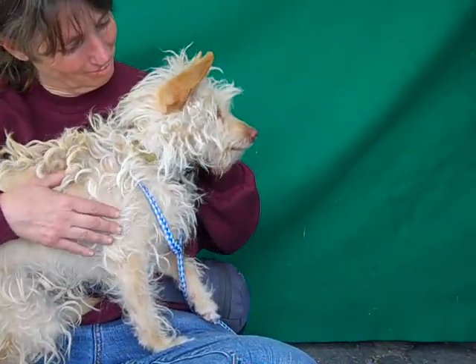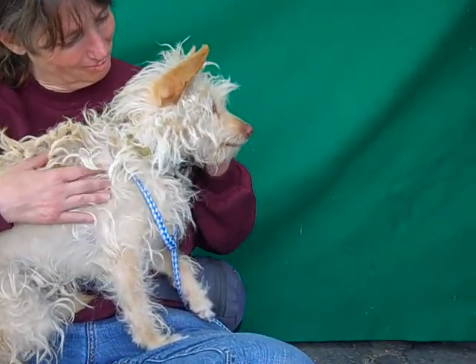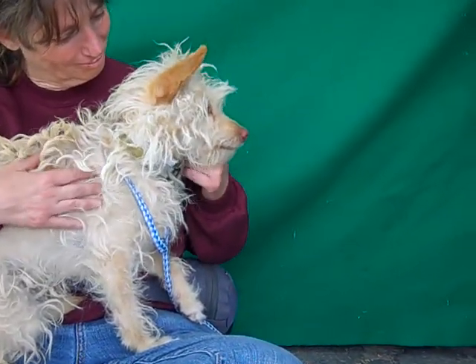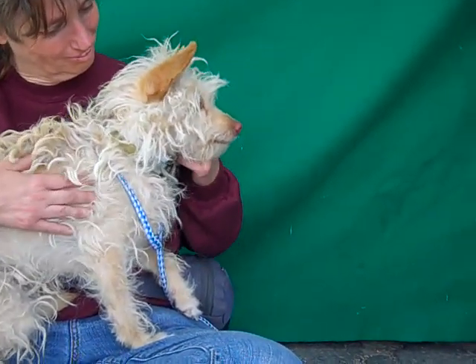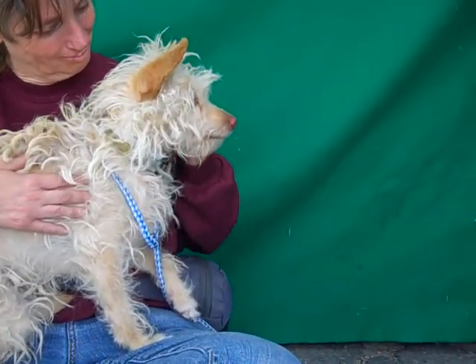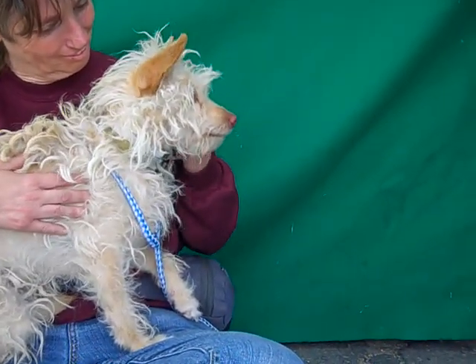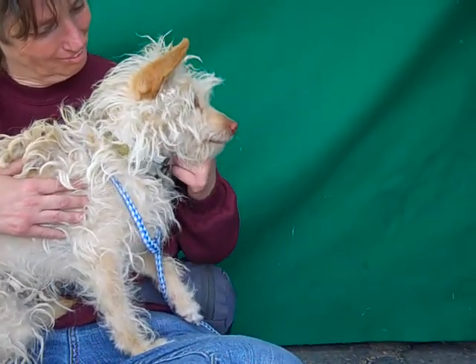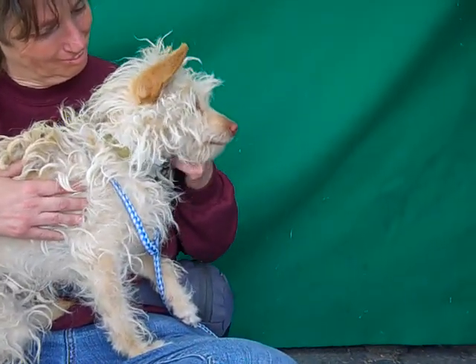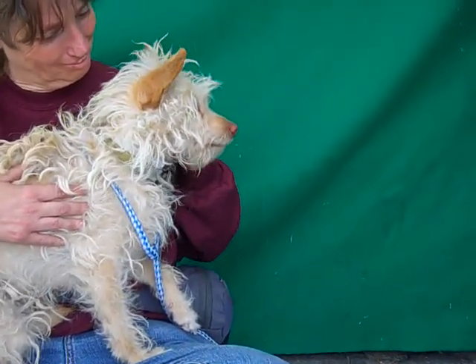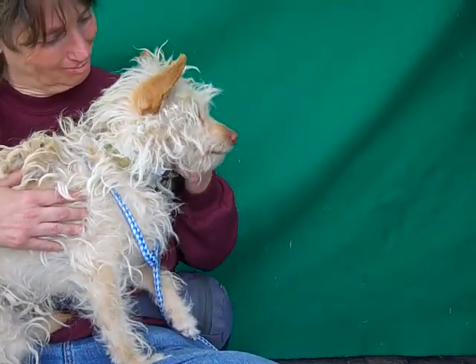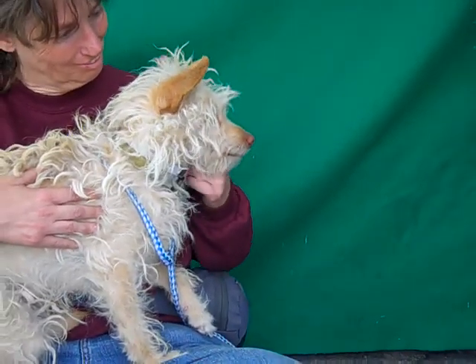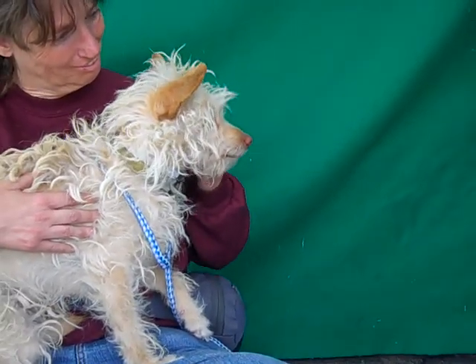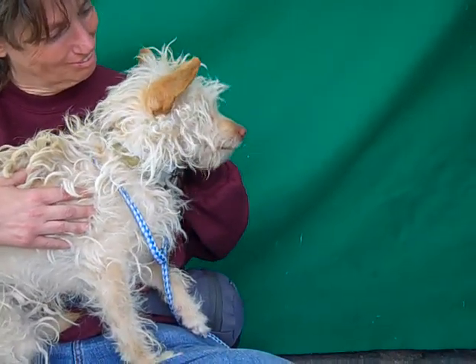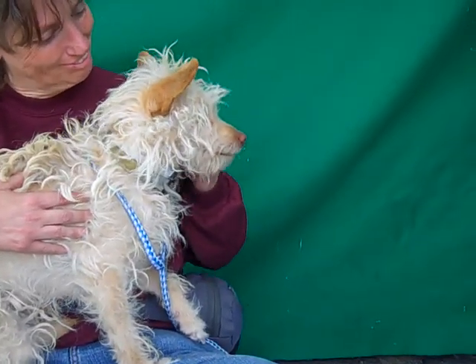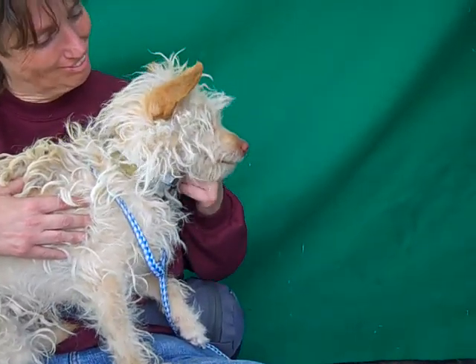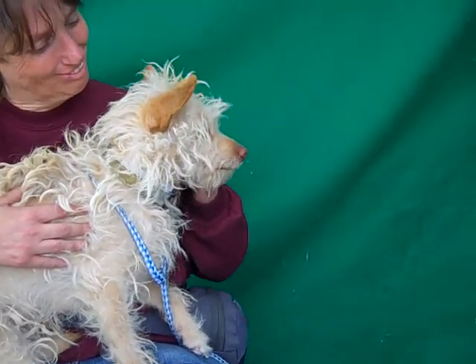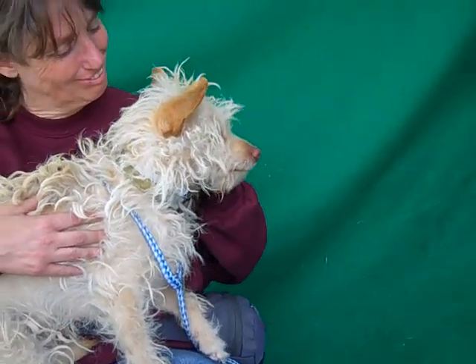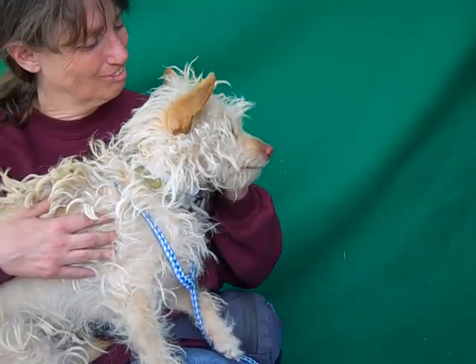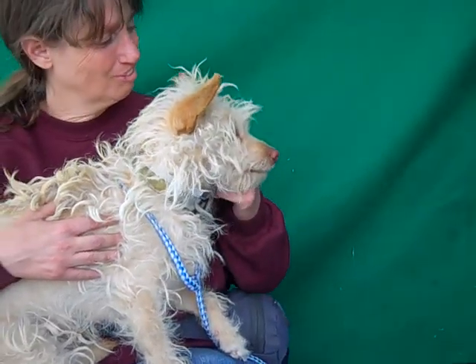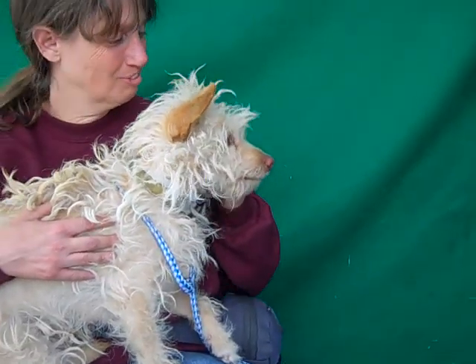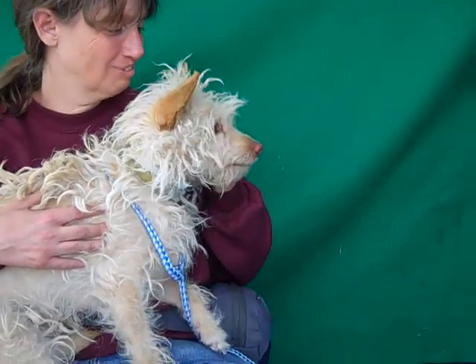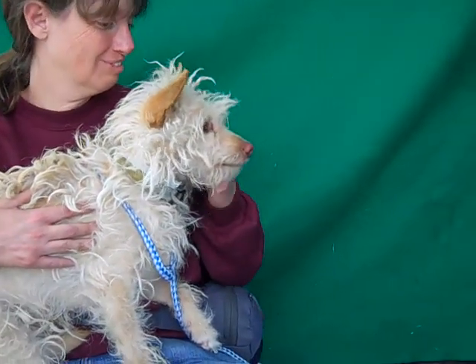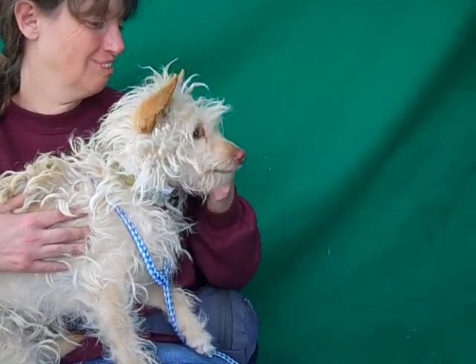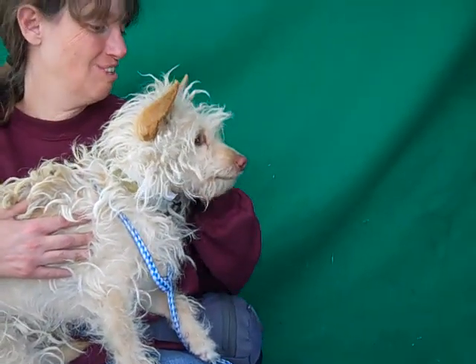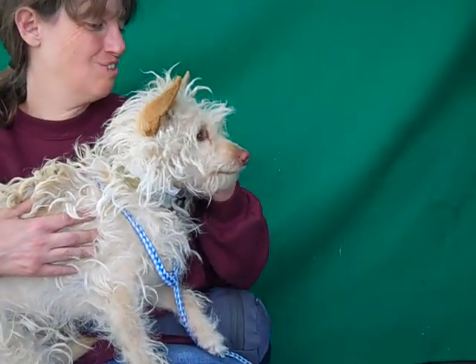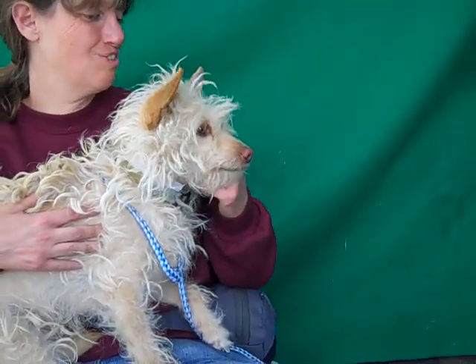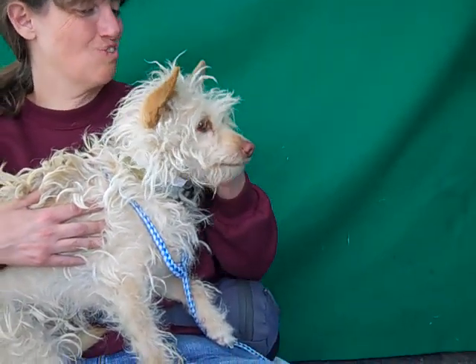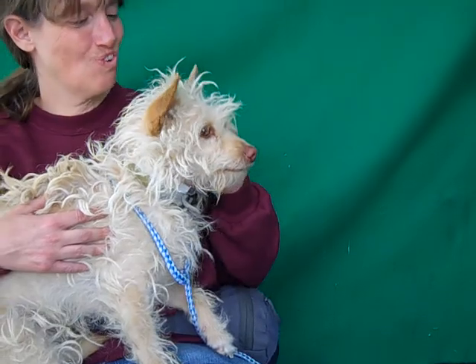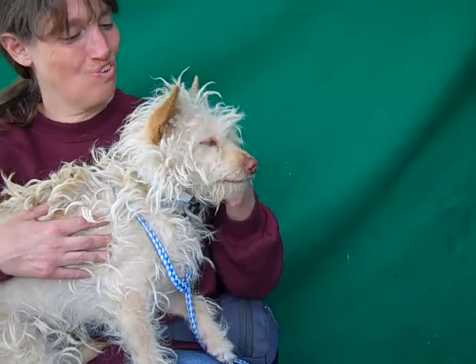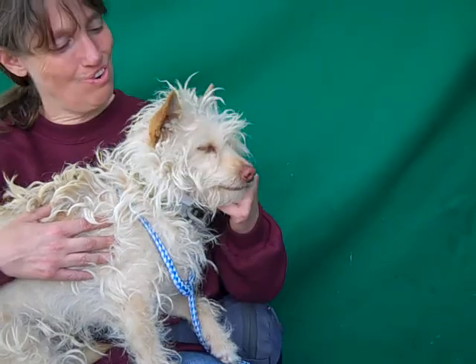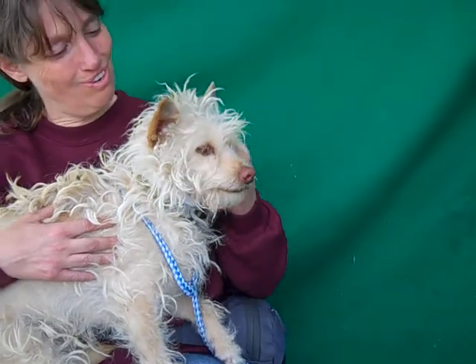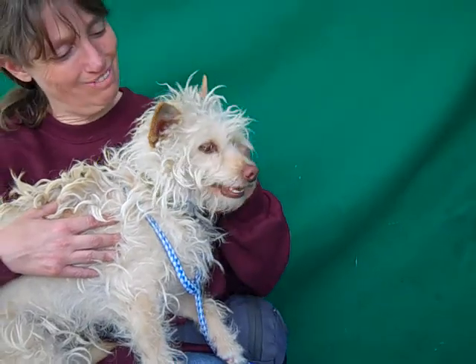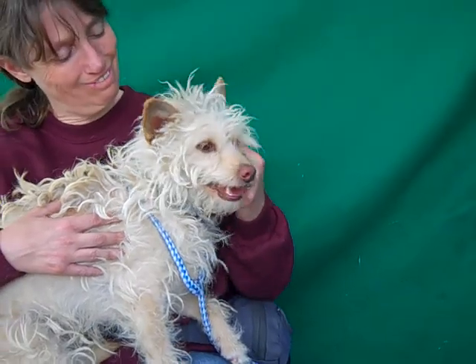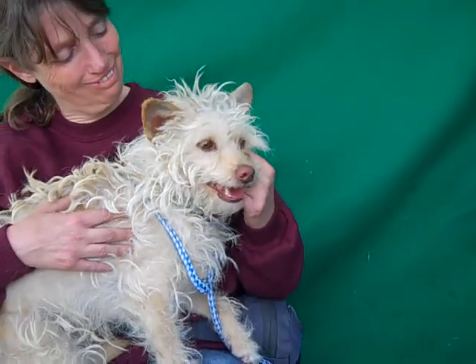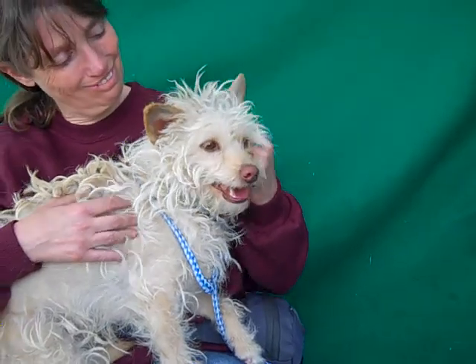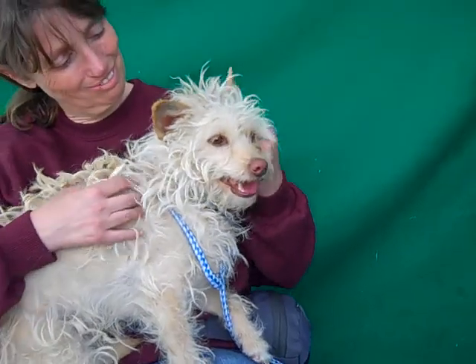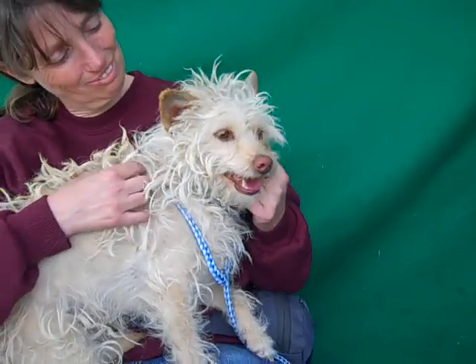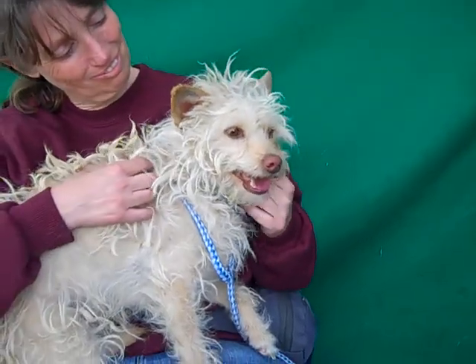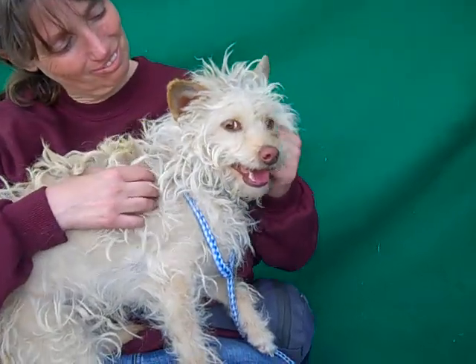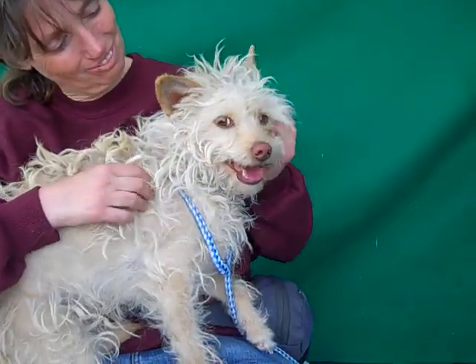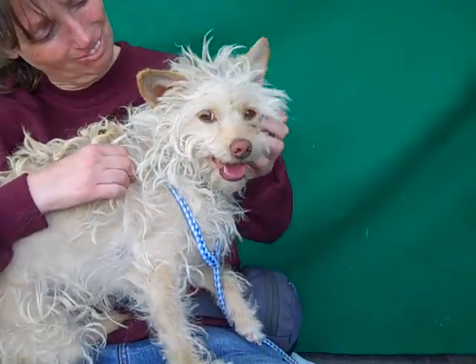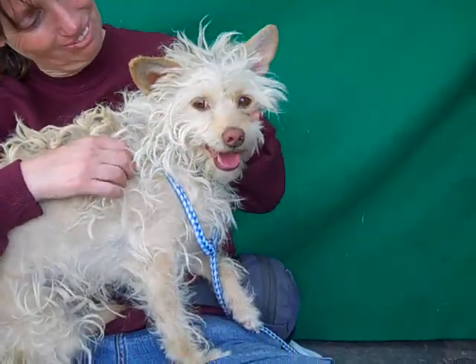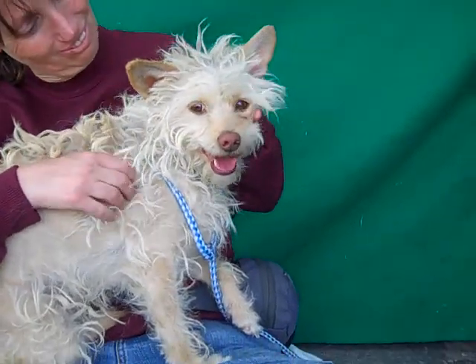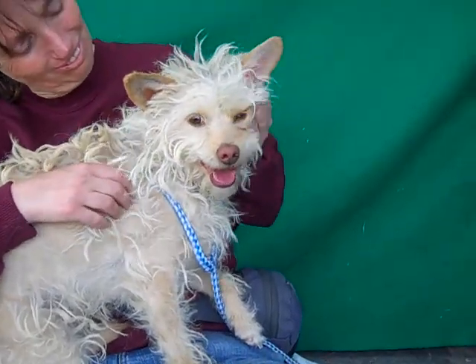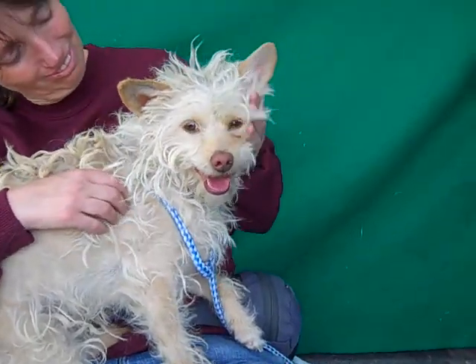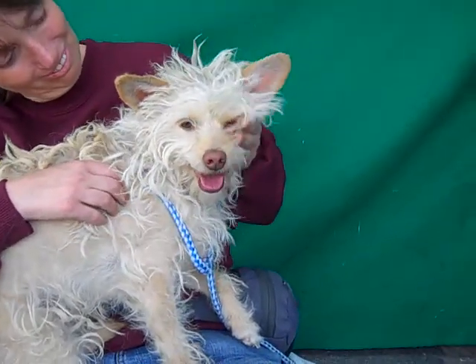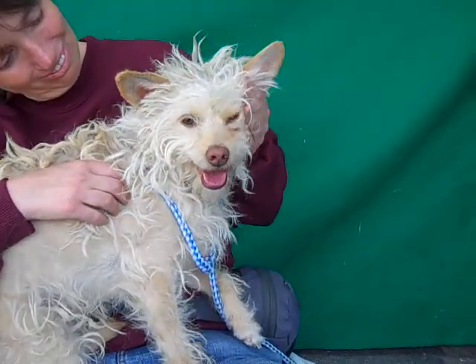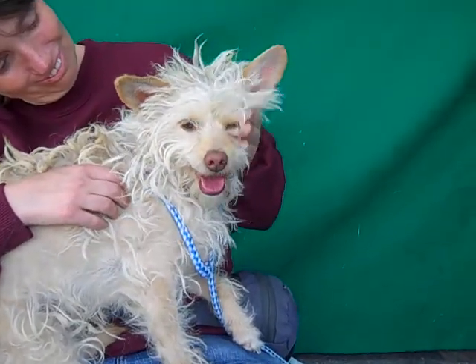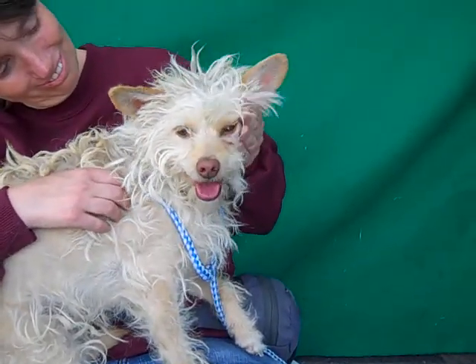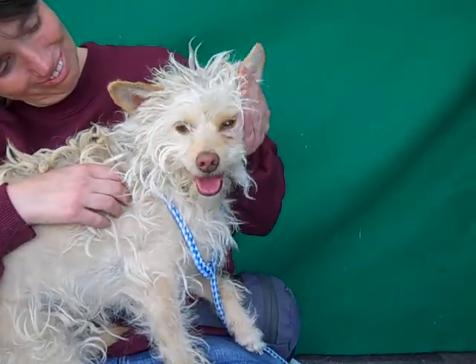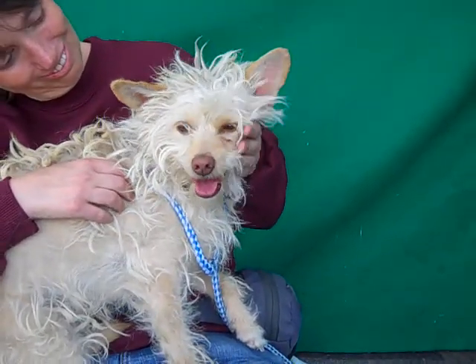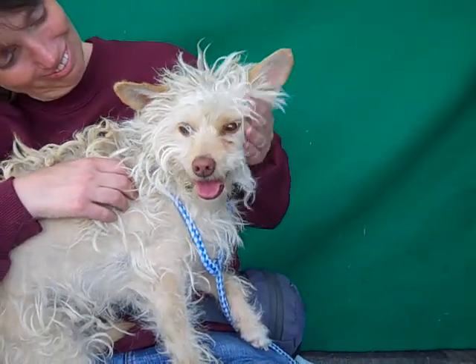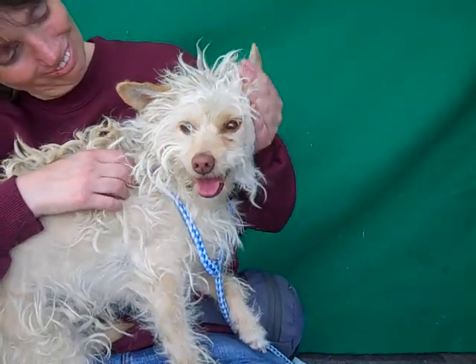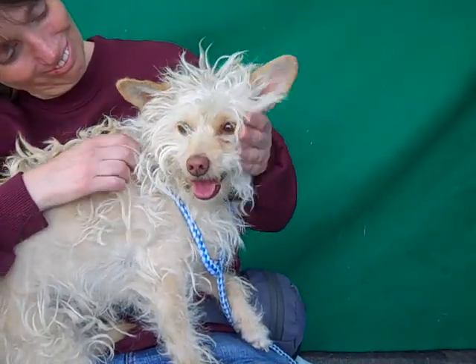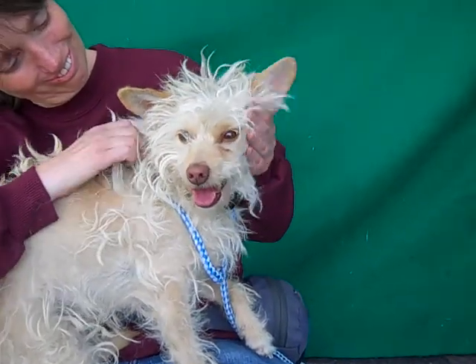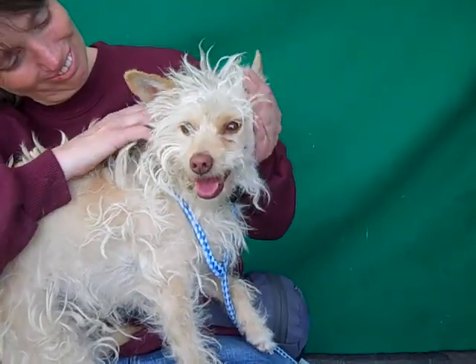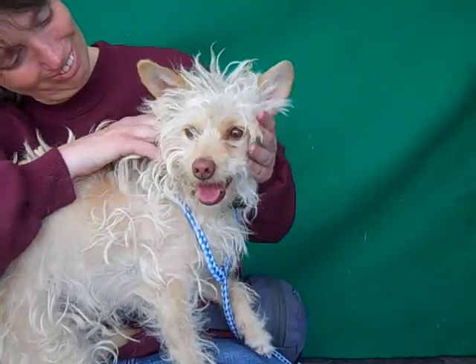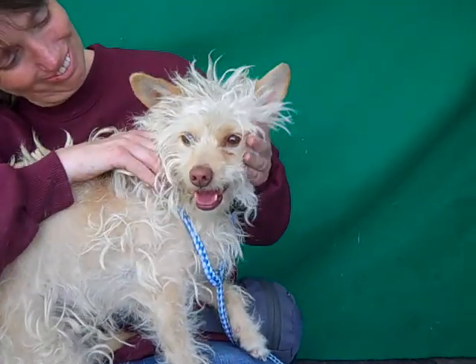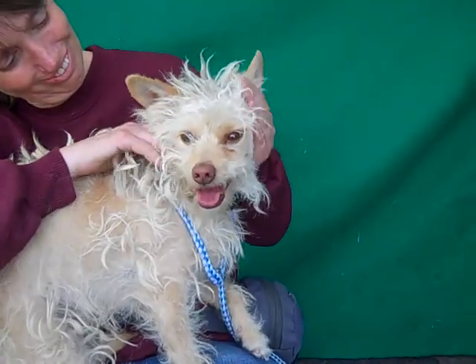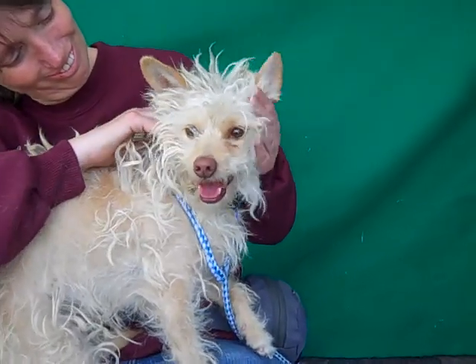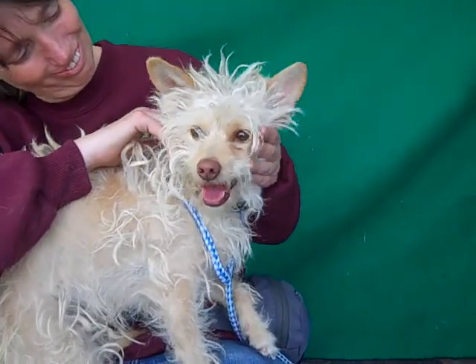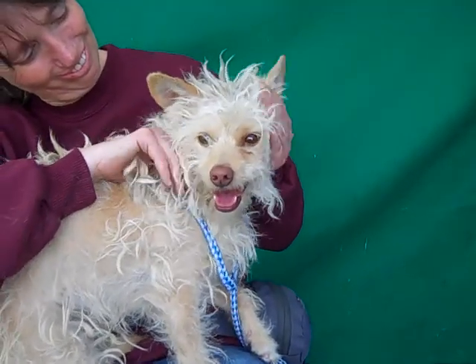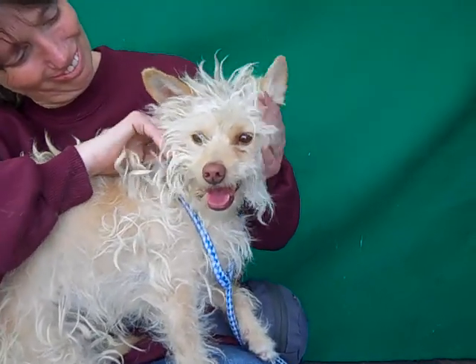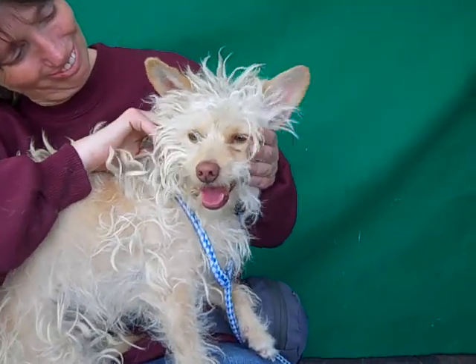So come on down and meet Jasmine today and take her home with you from the Baldwin Park shelter. Look at those fun ears!